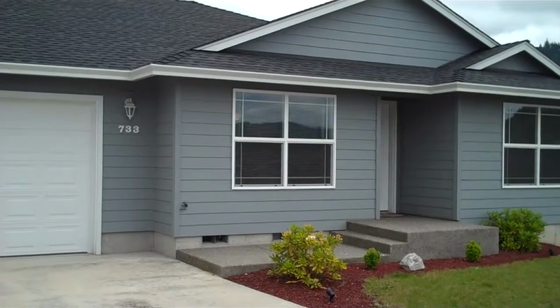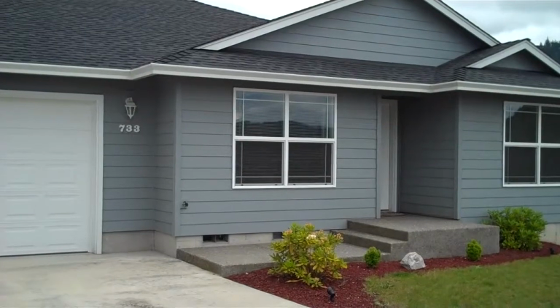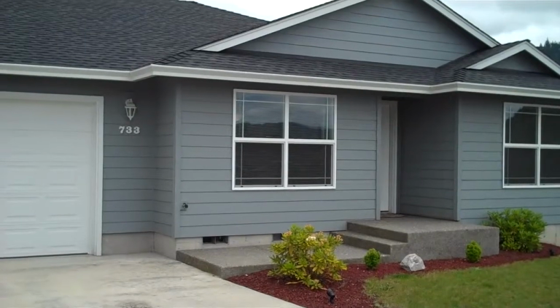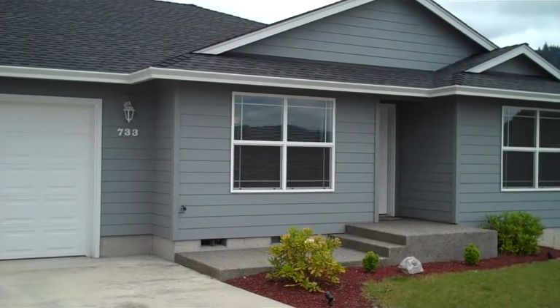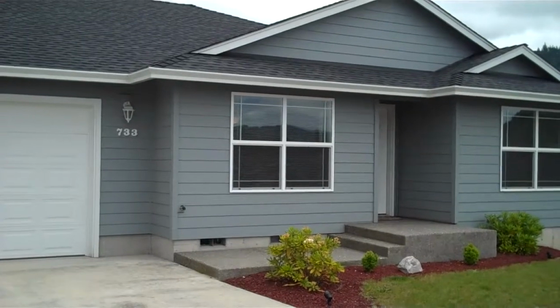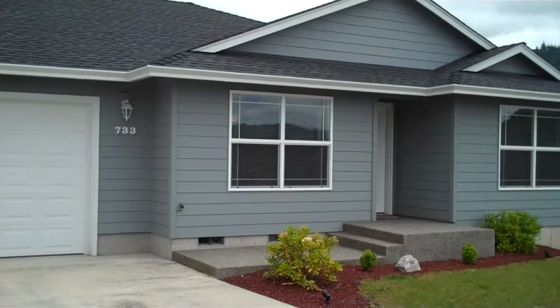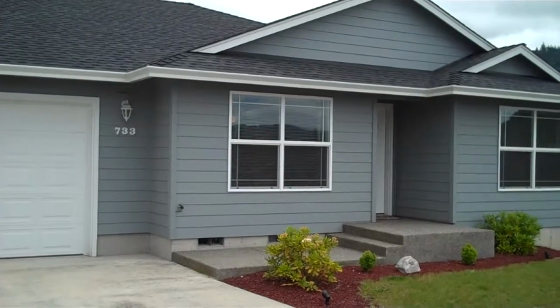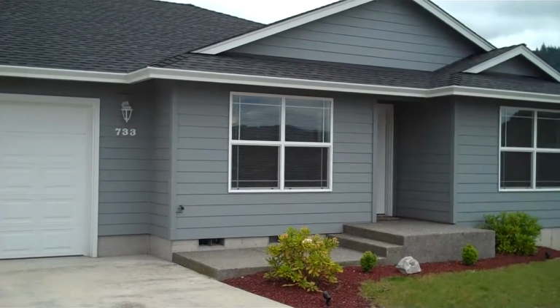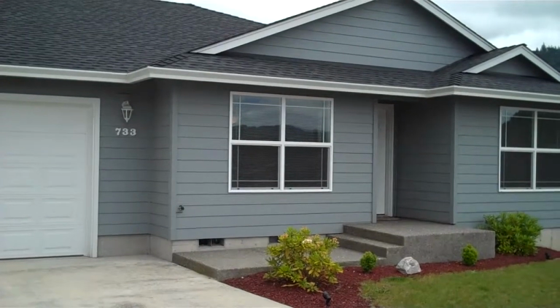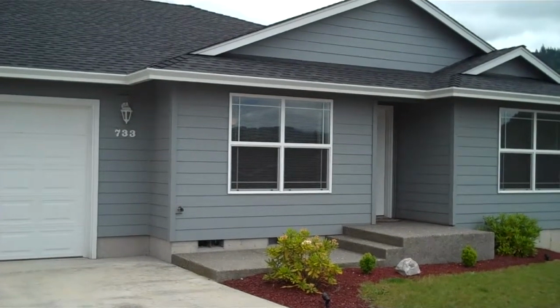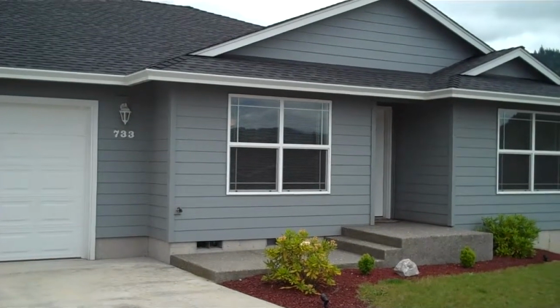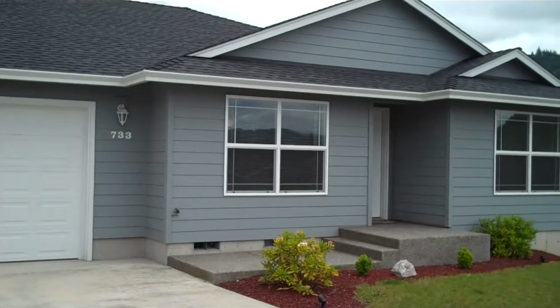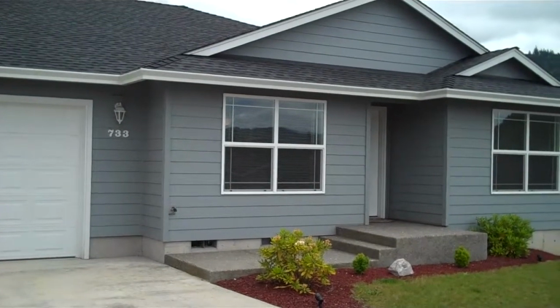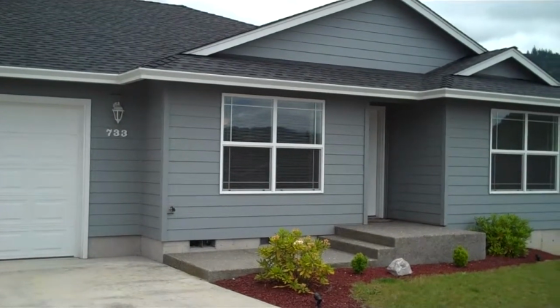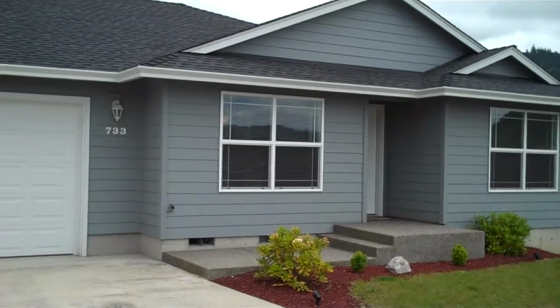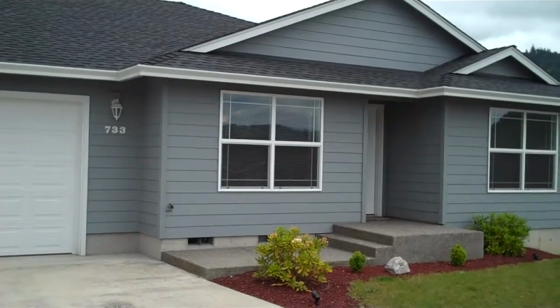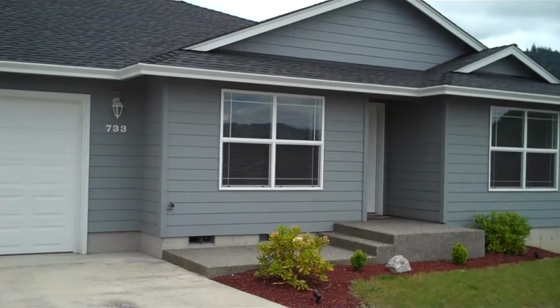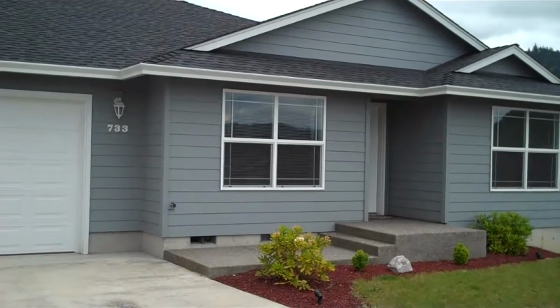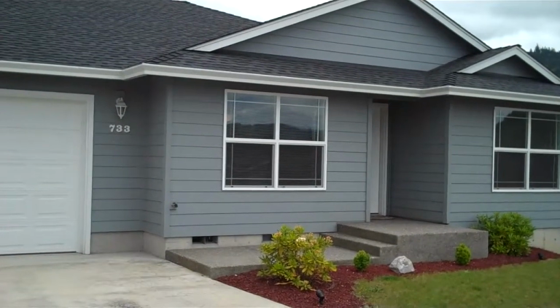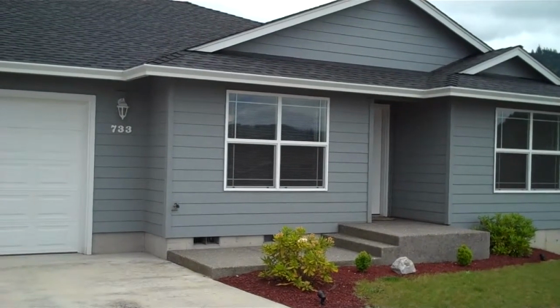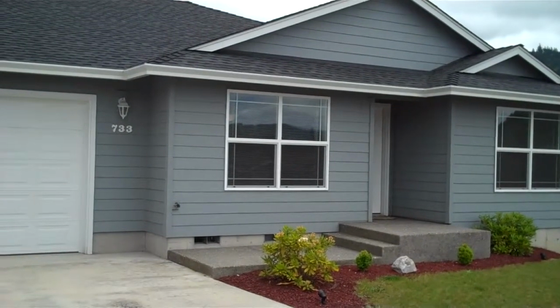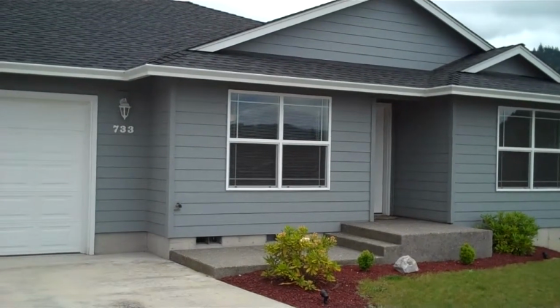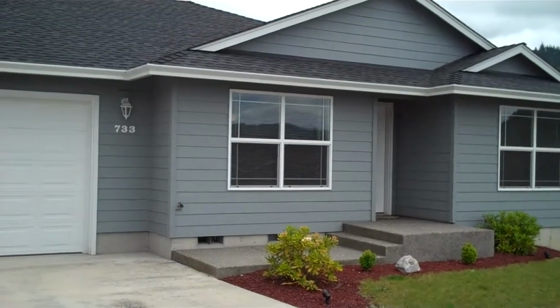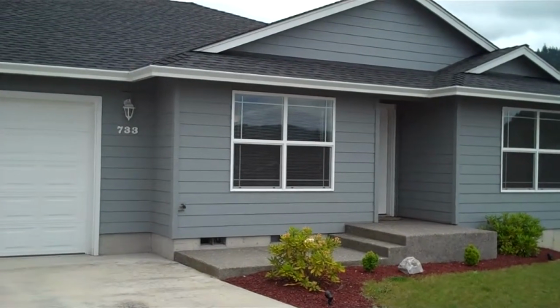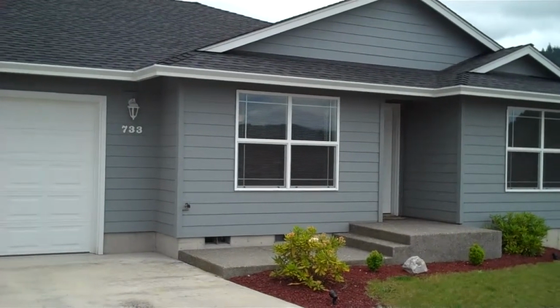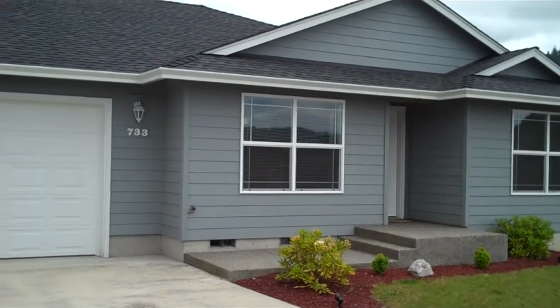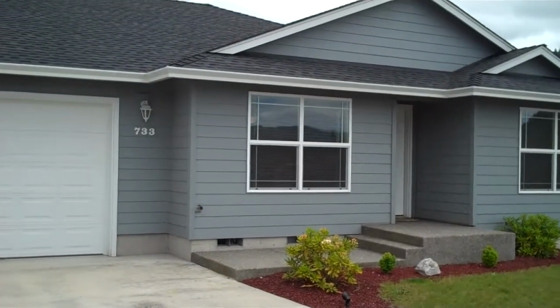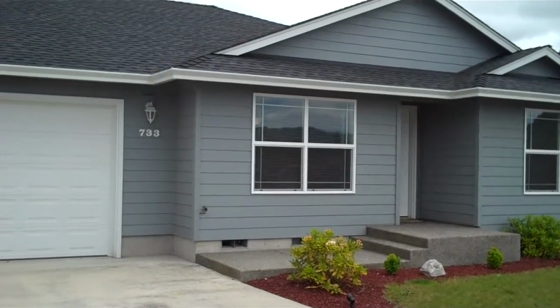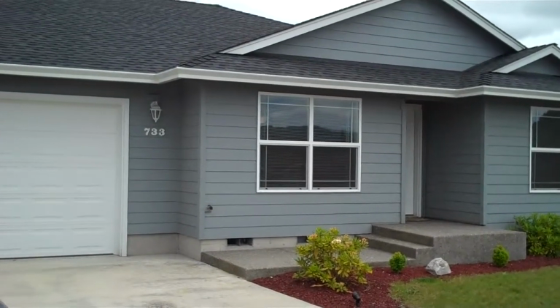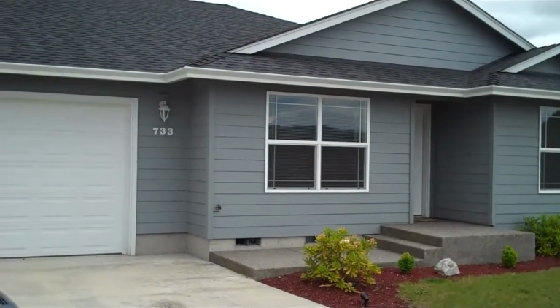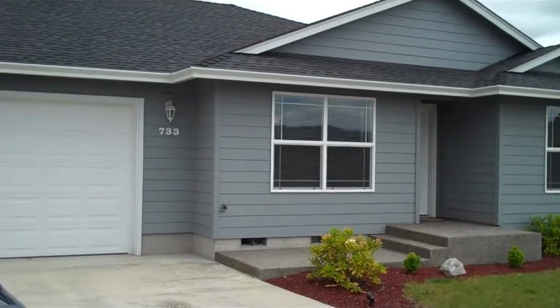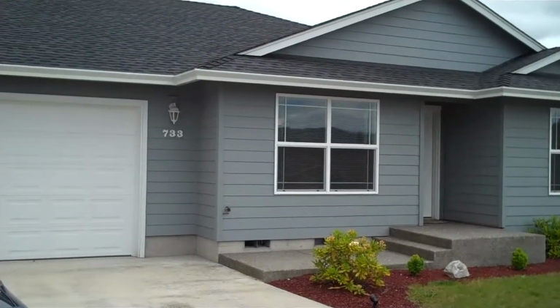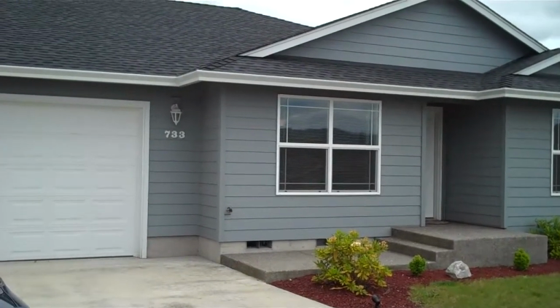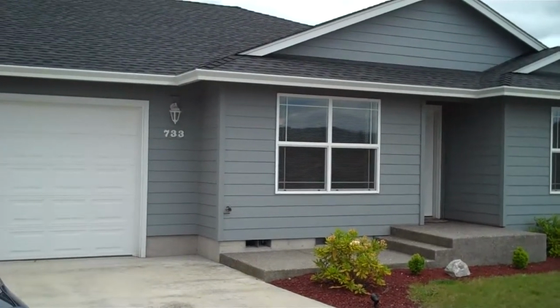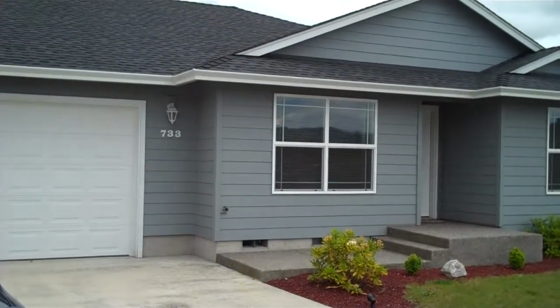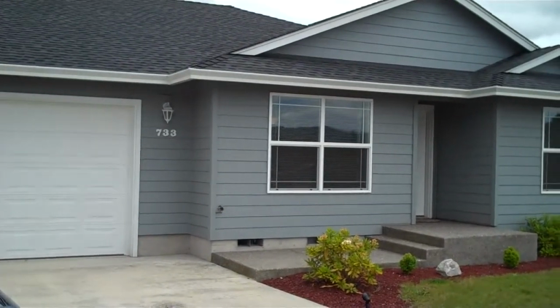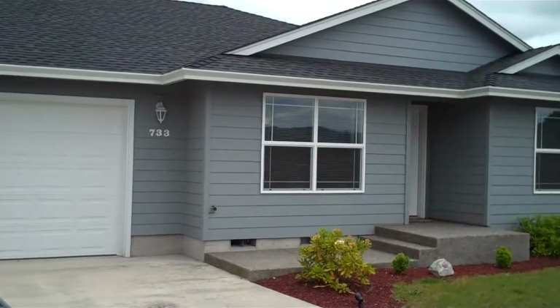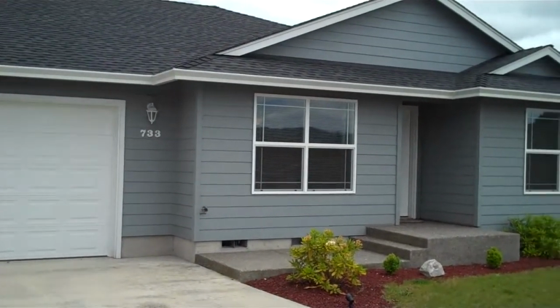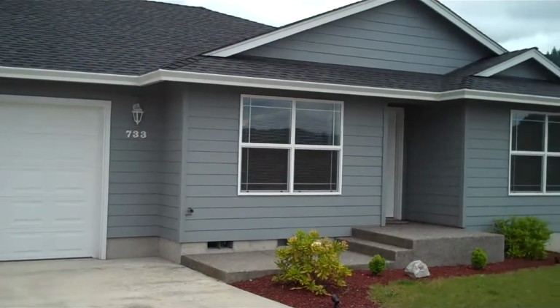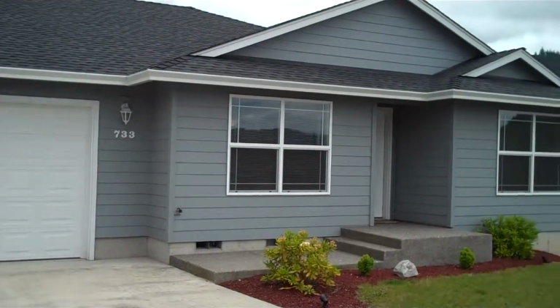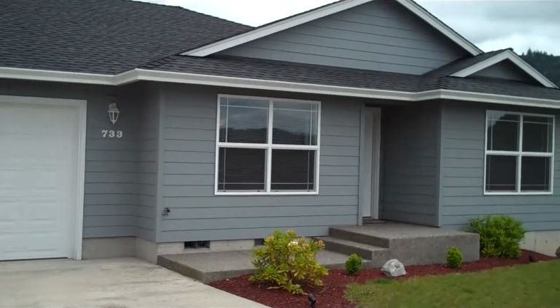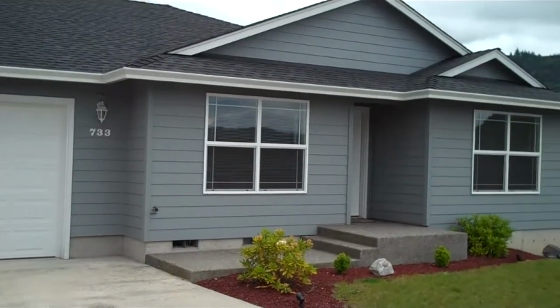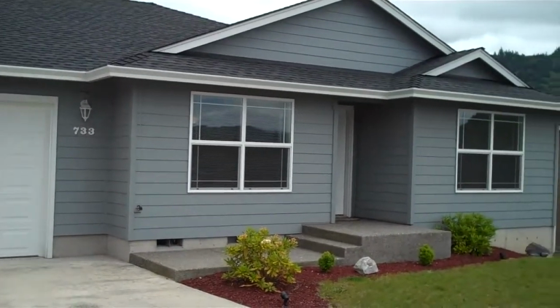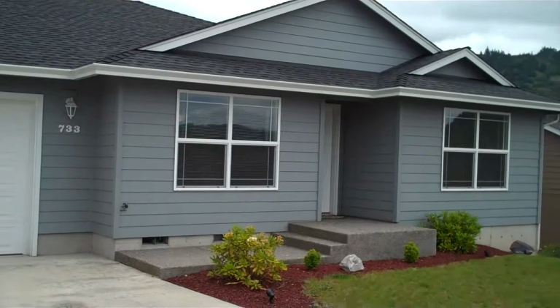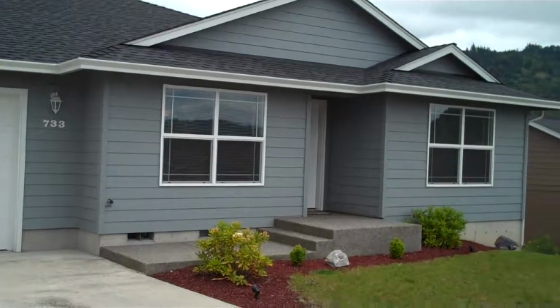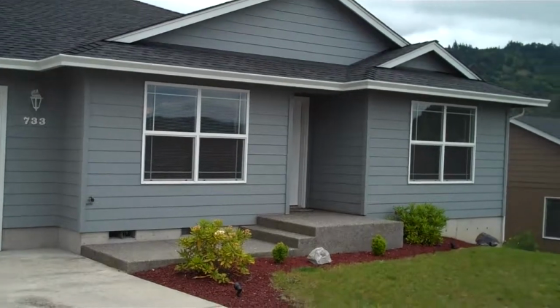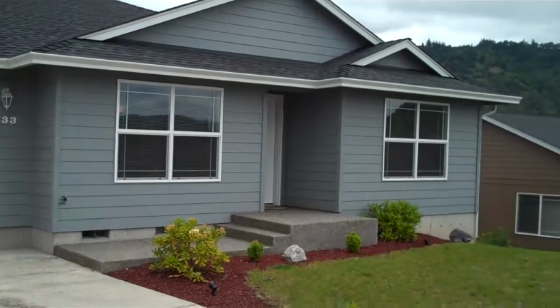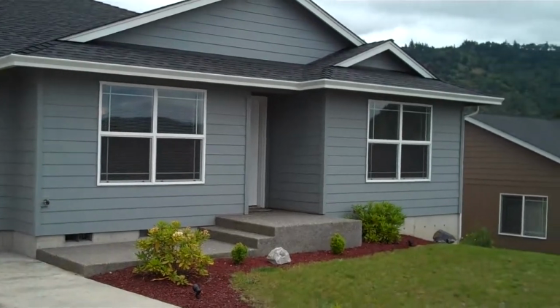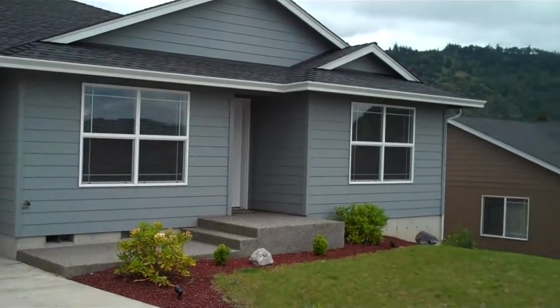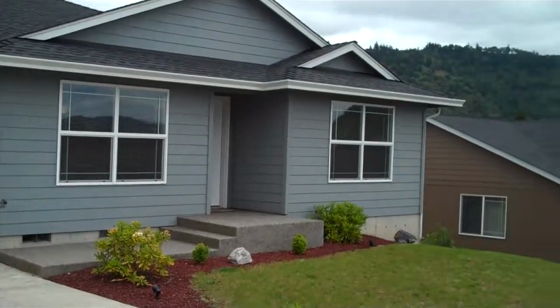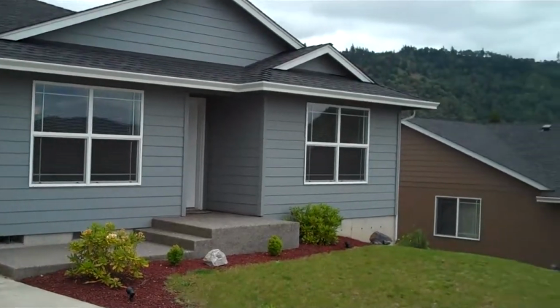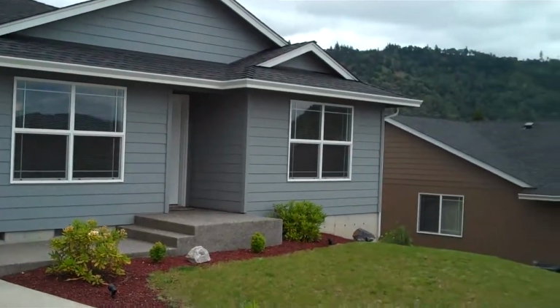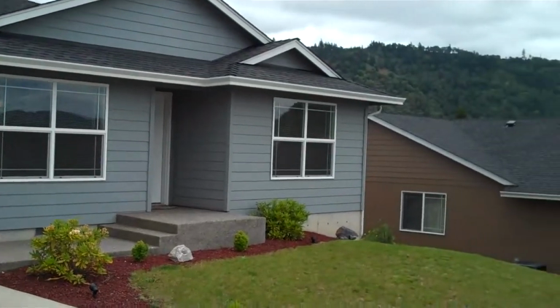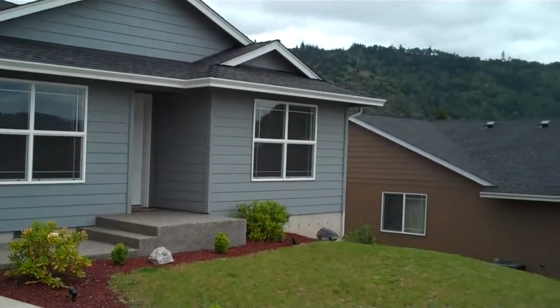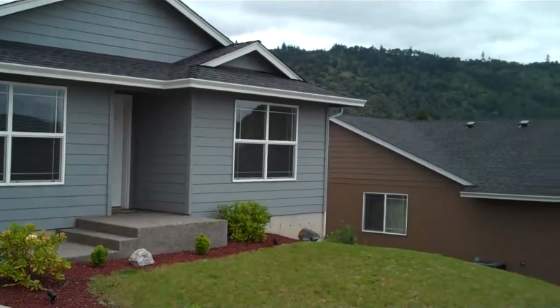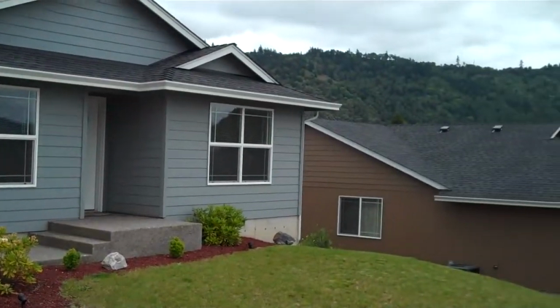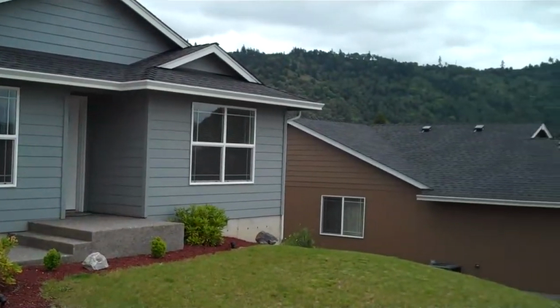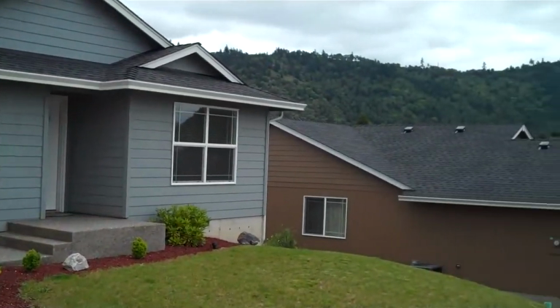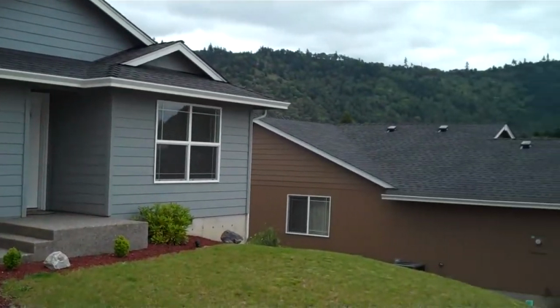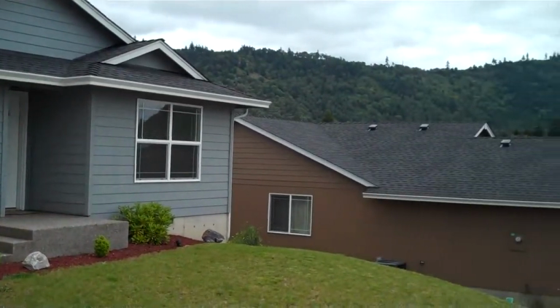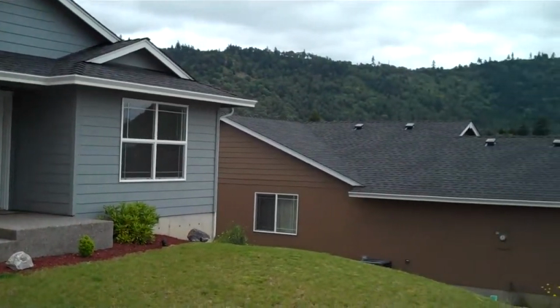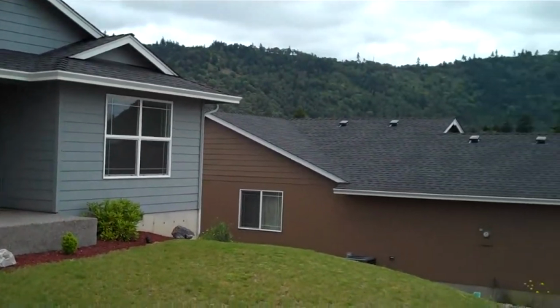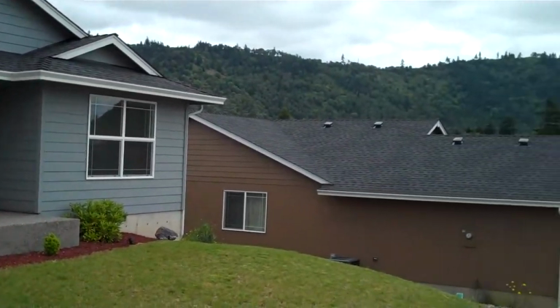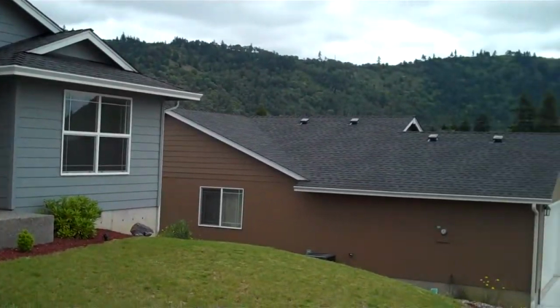Welcome to 733 Breyers. It's a three-bedroom, two-bath, two-car garage home in Winston, Oregon.